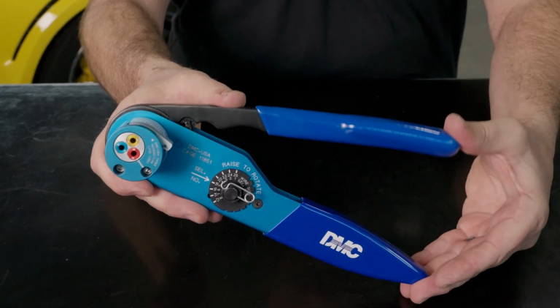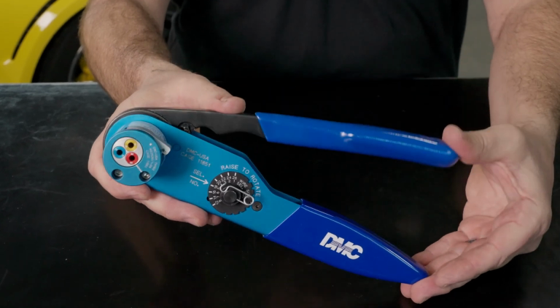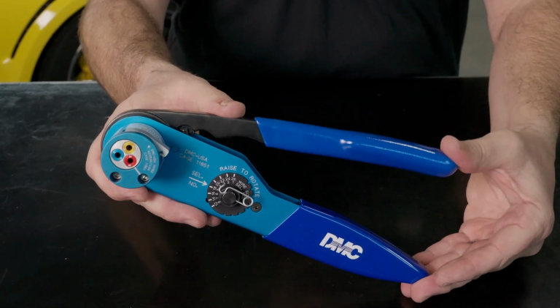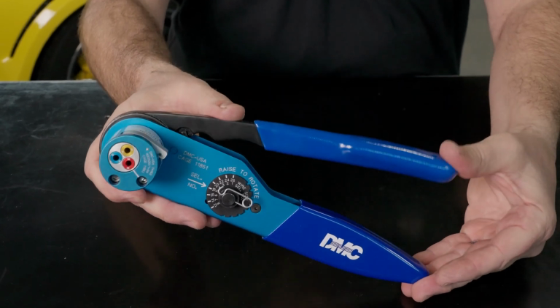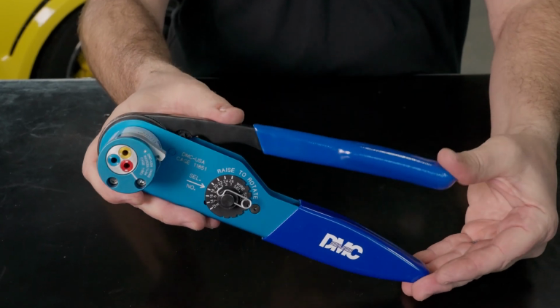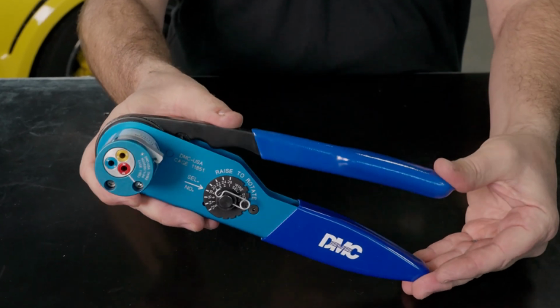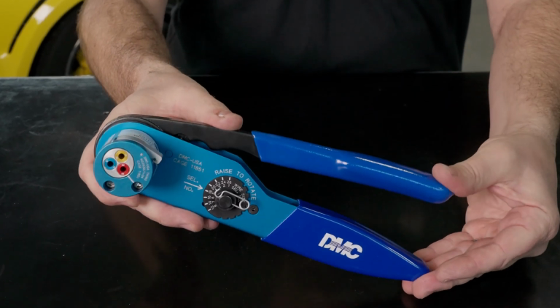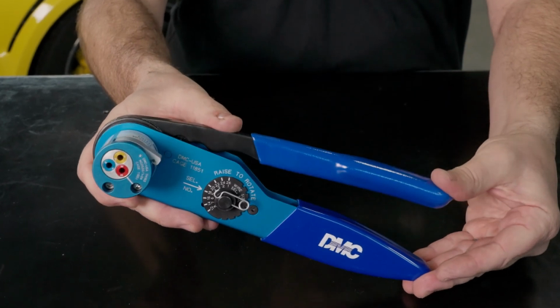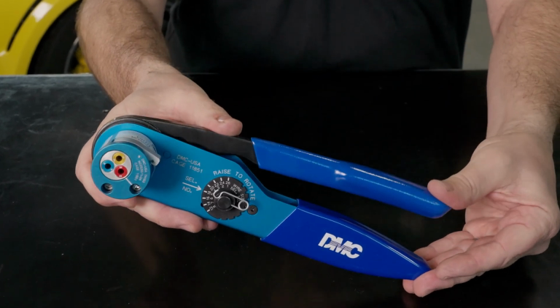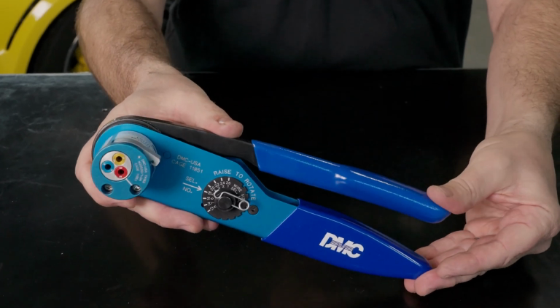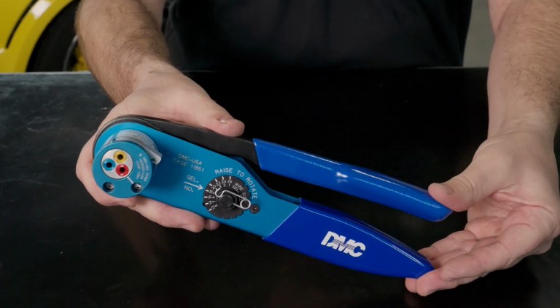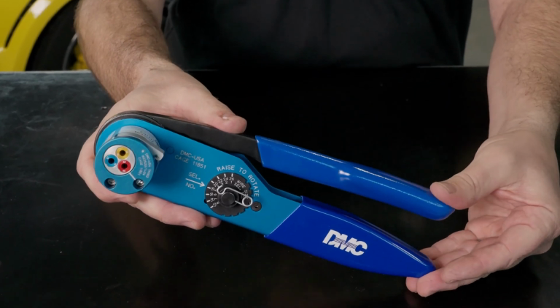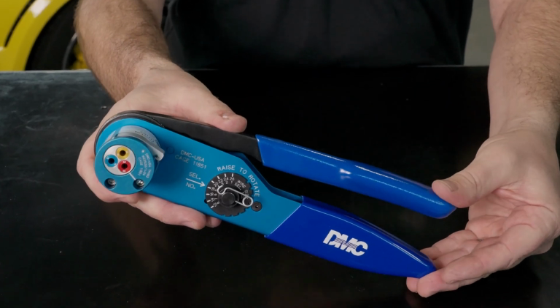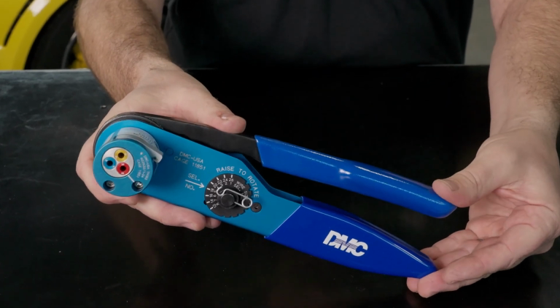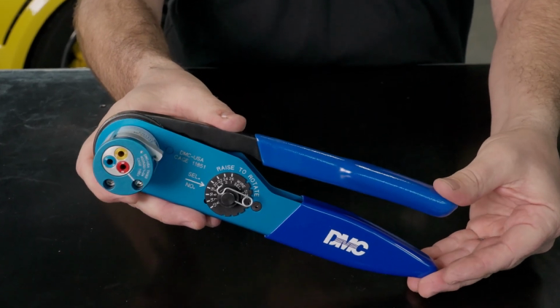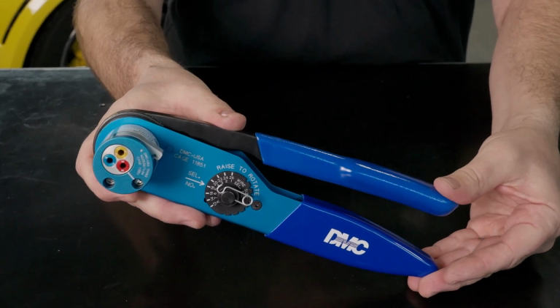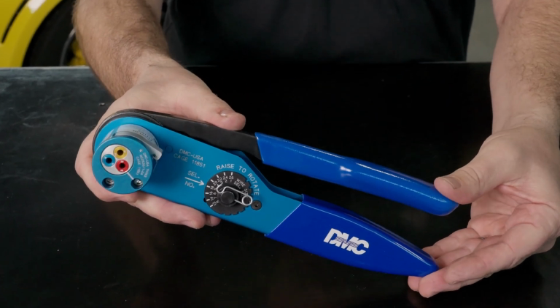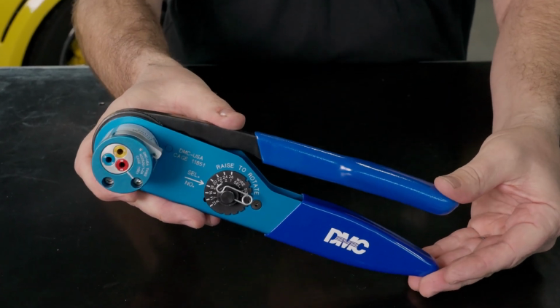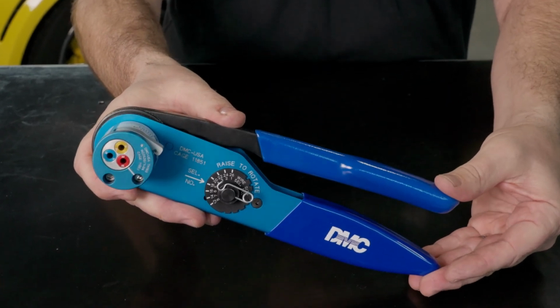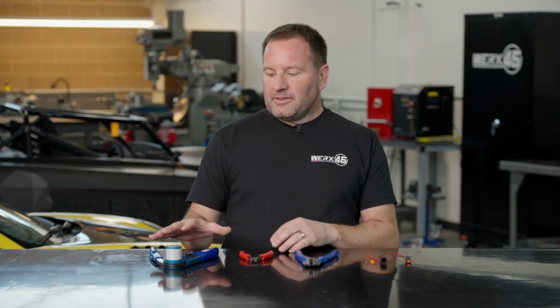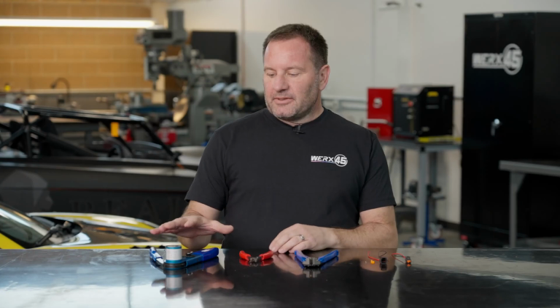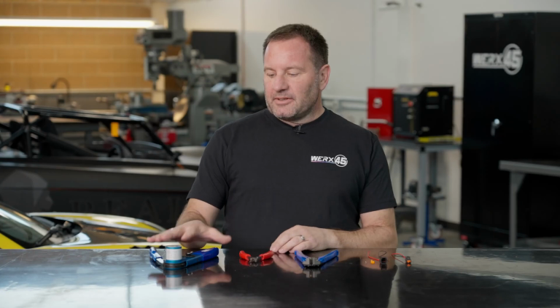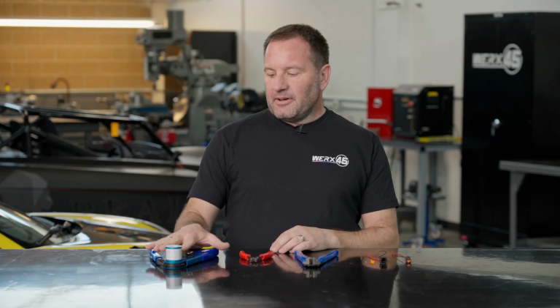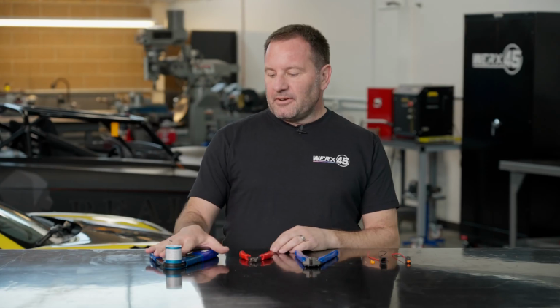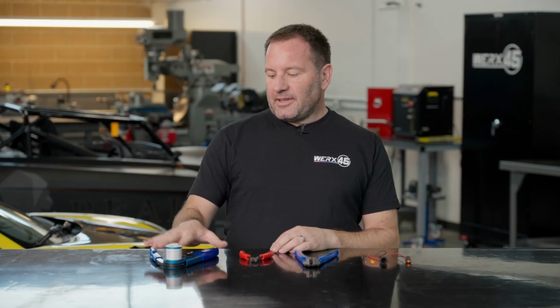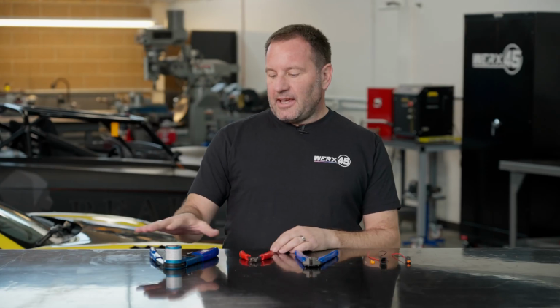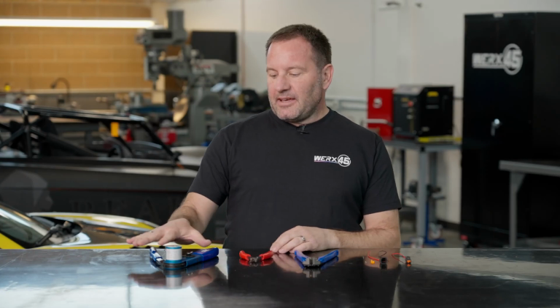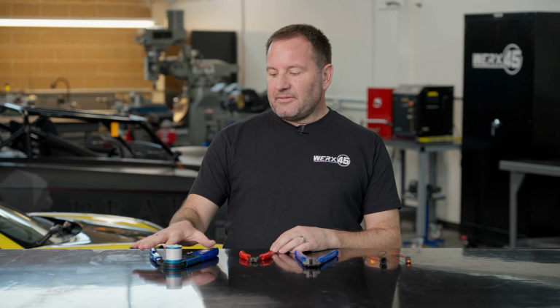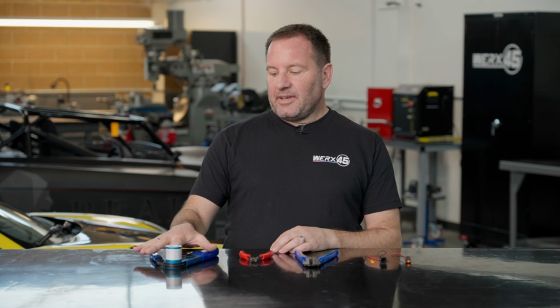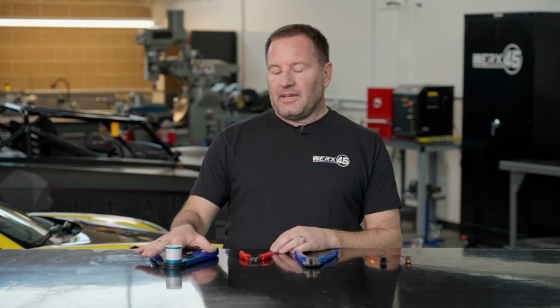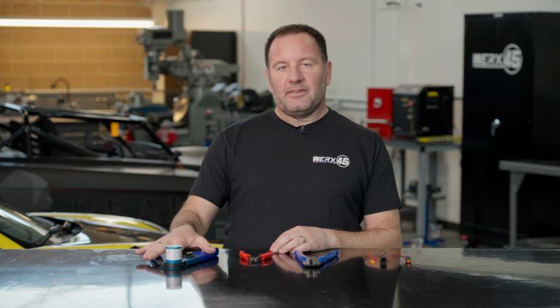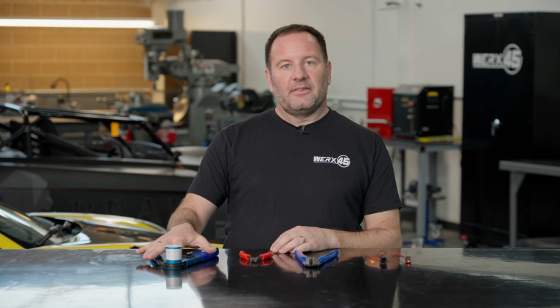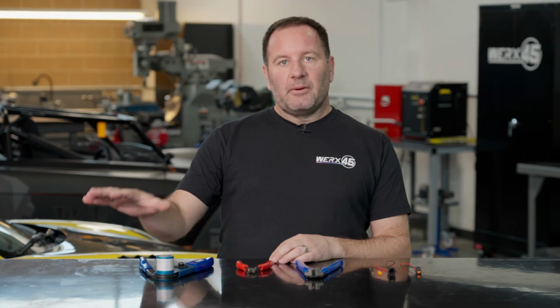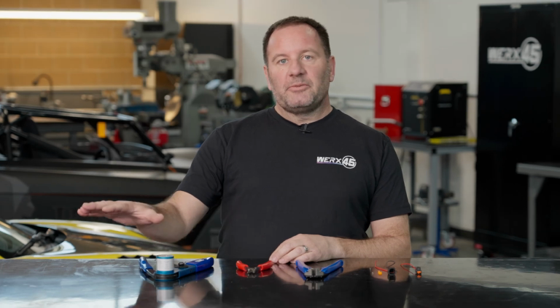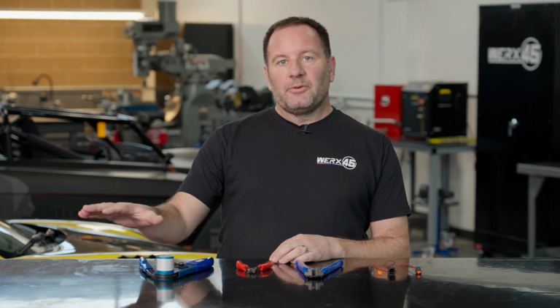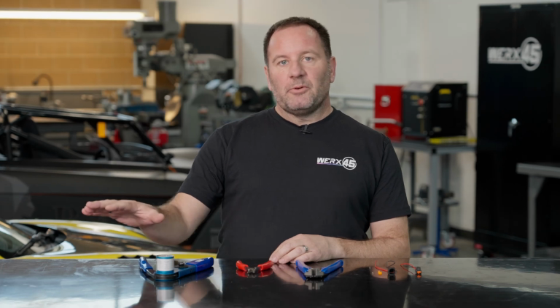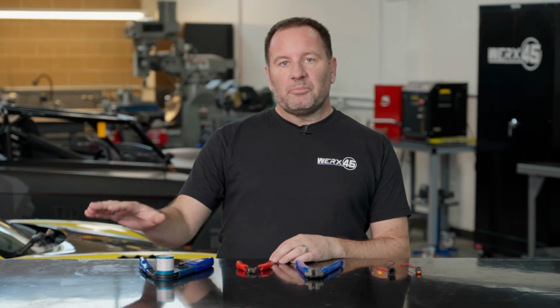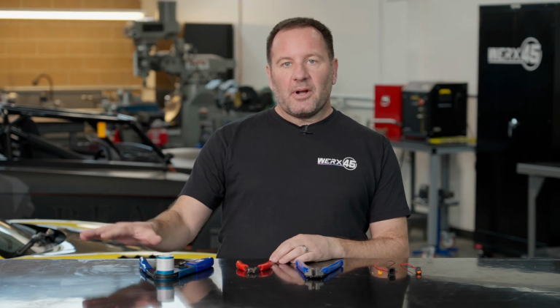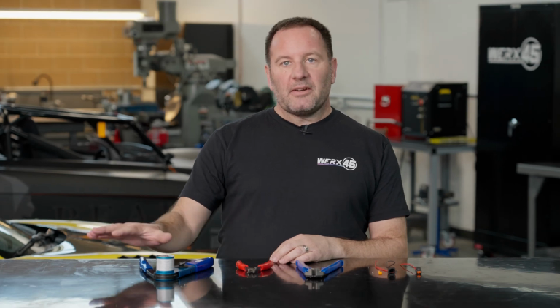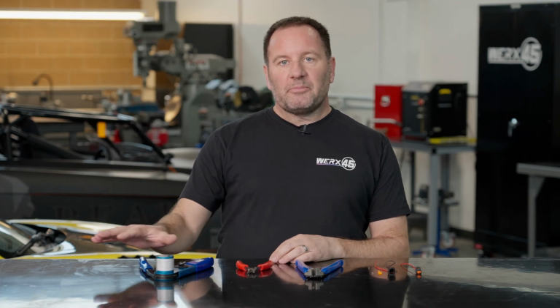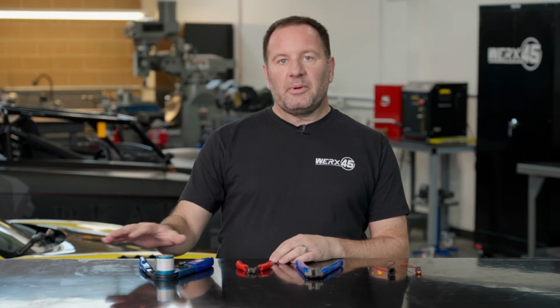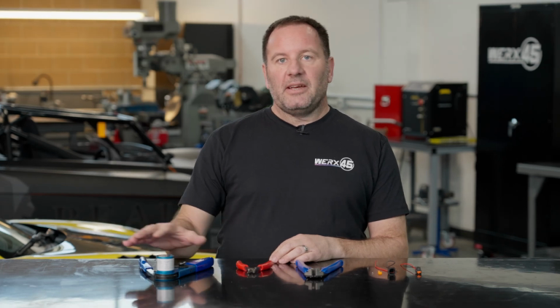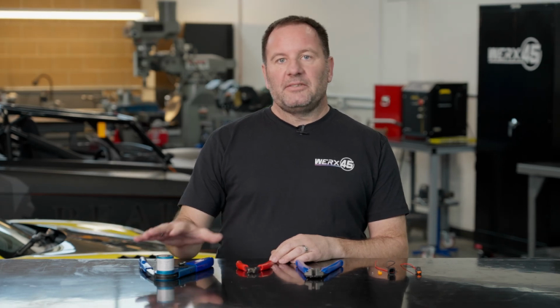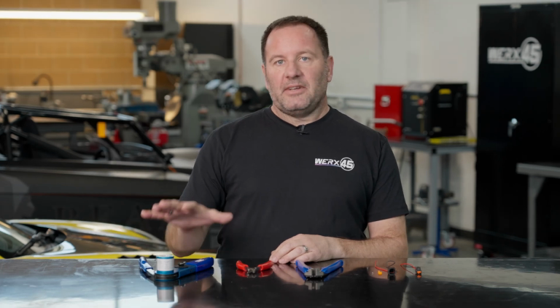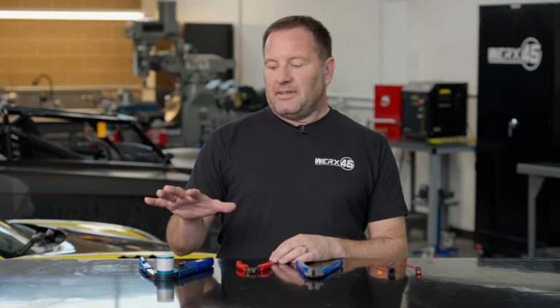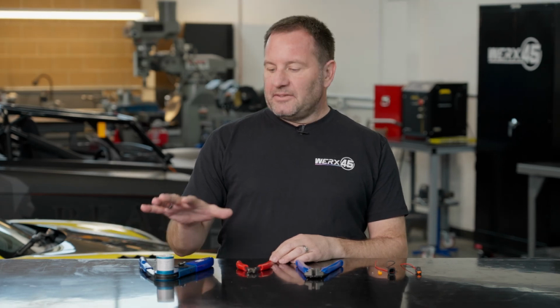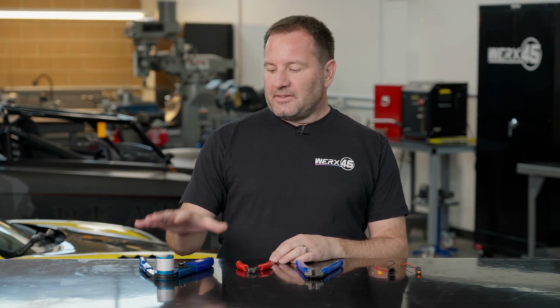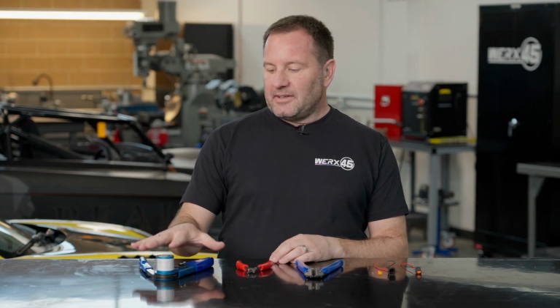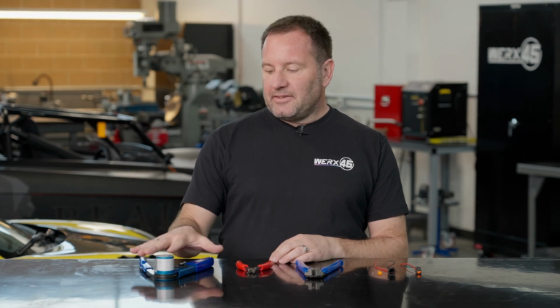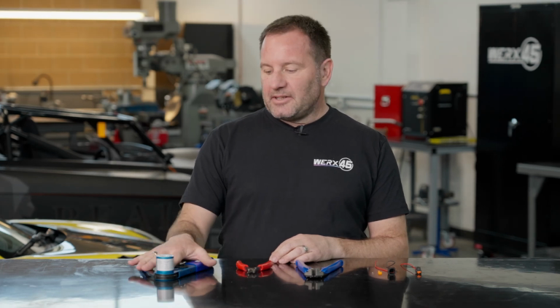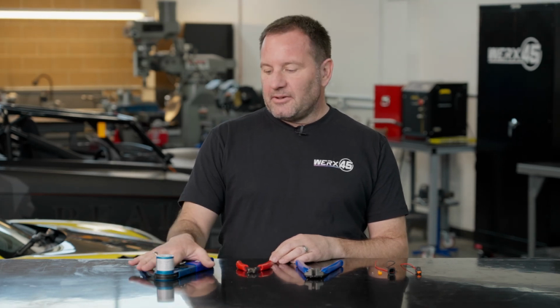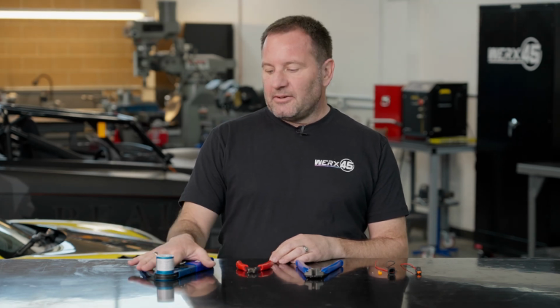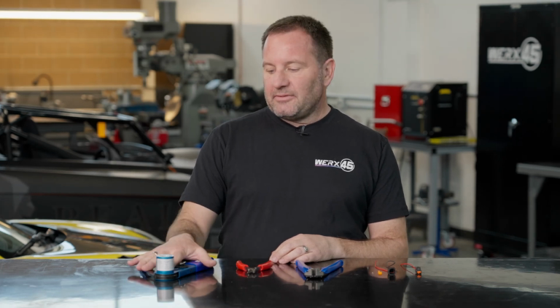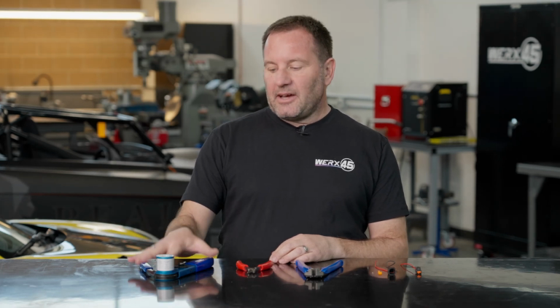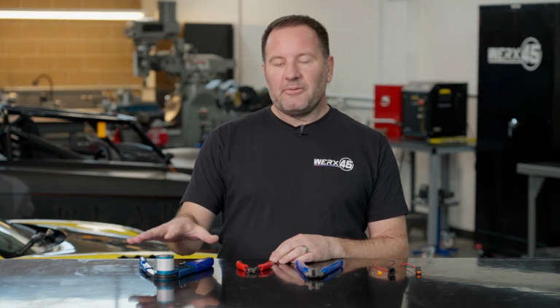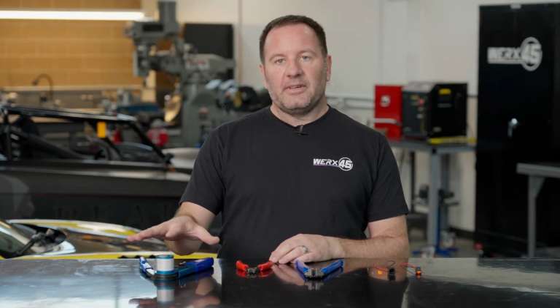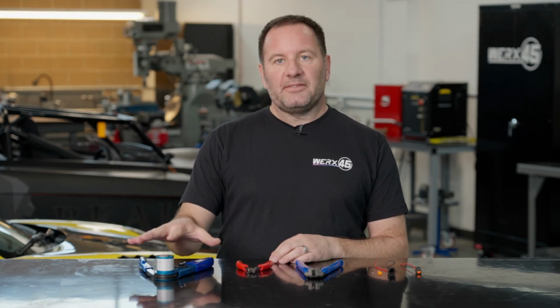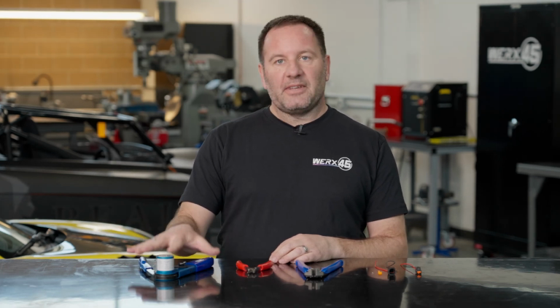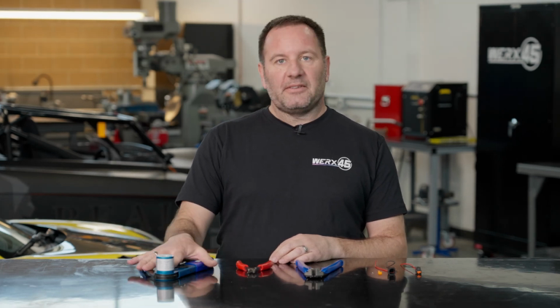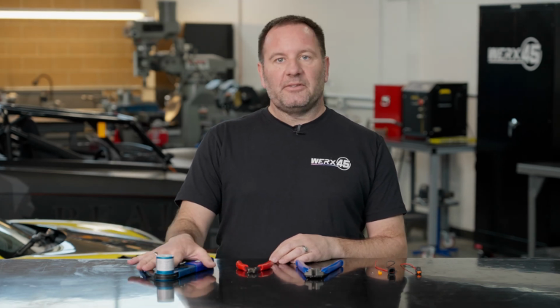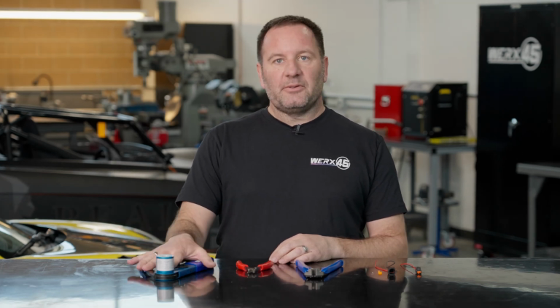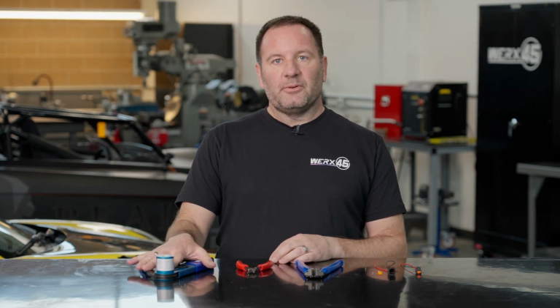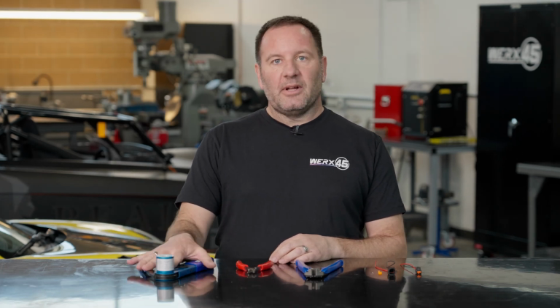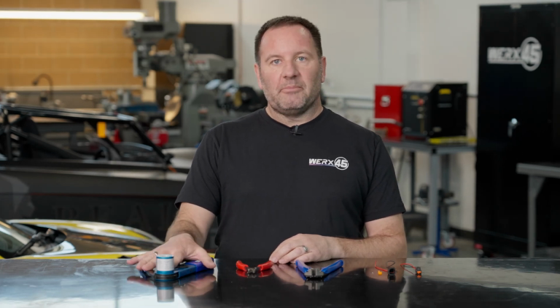There's a little bit of setup involved with this tool. You can go to the AF8 crimp tool product page and see a video of how we set this tool up.